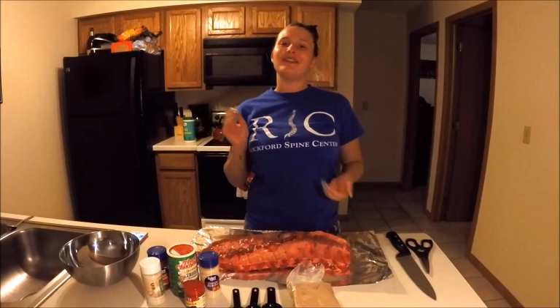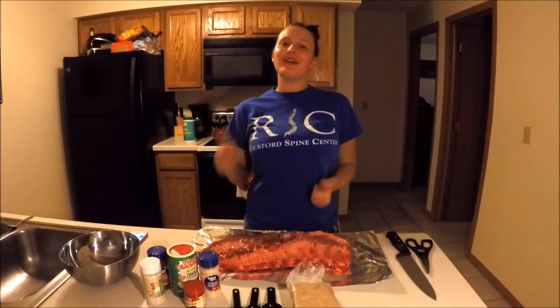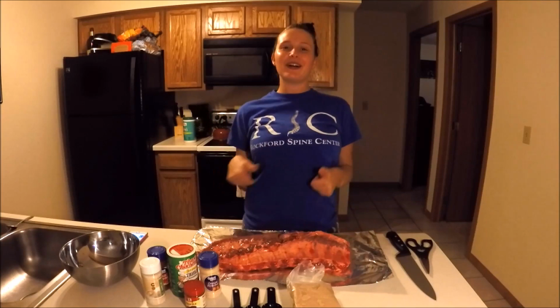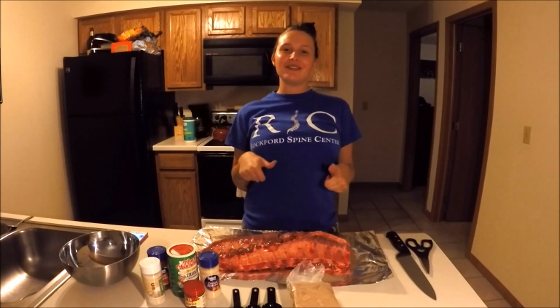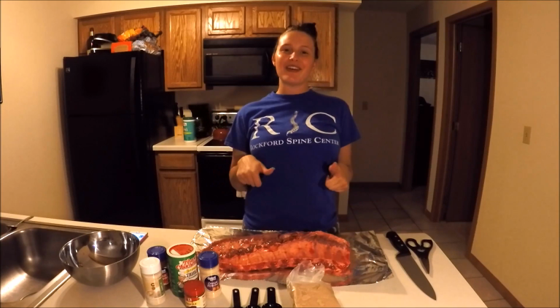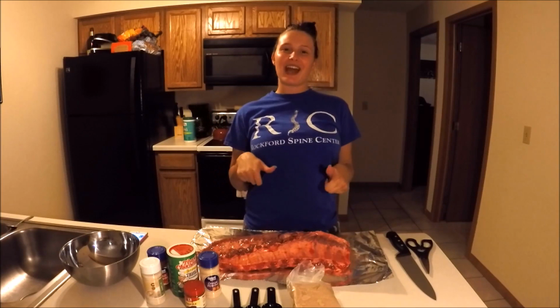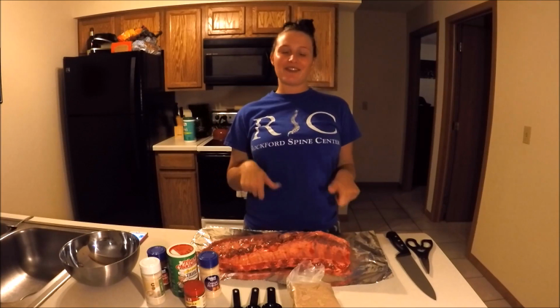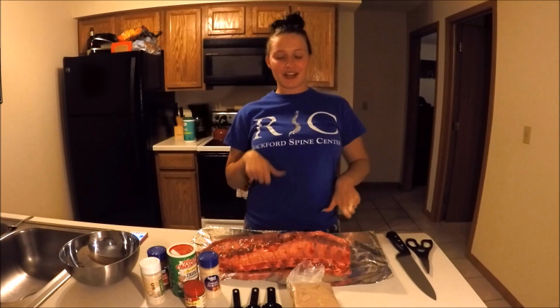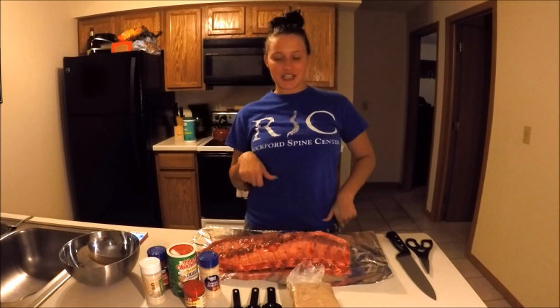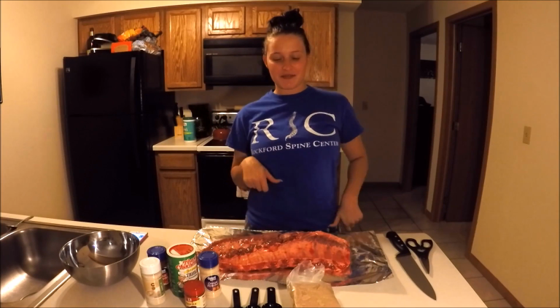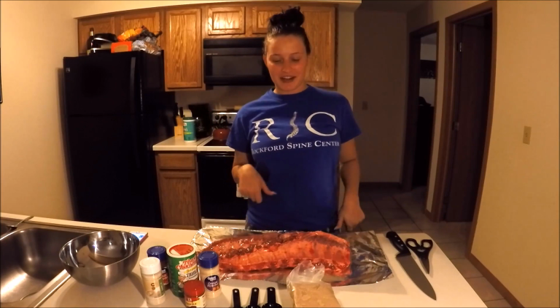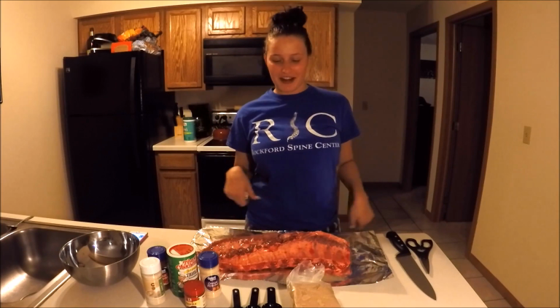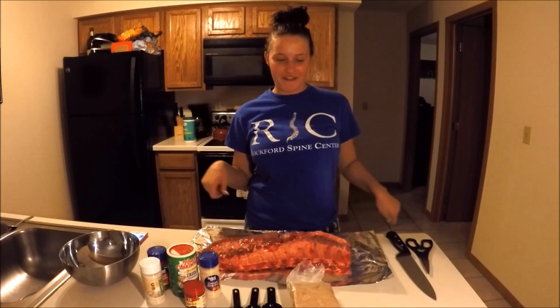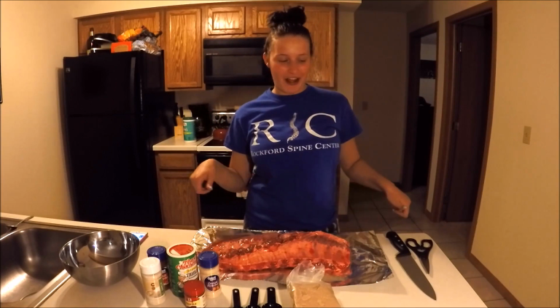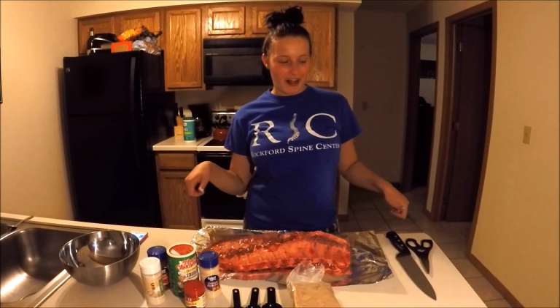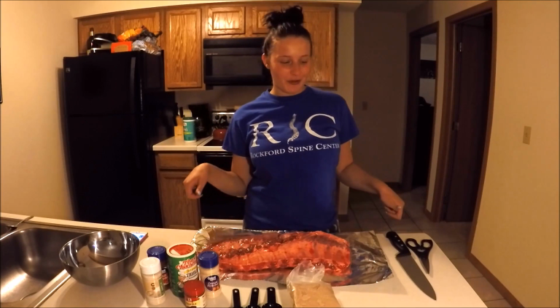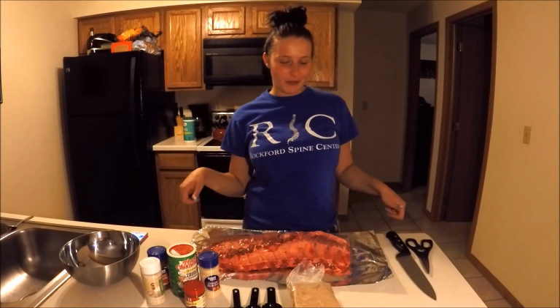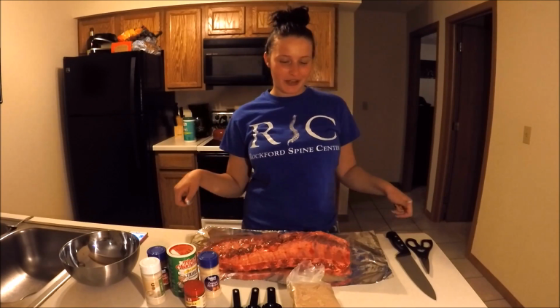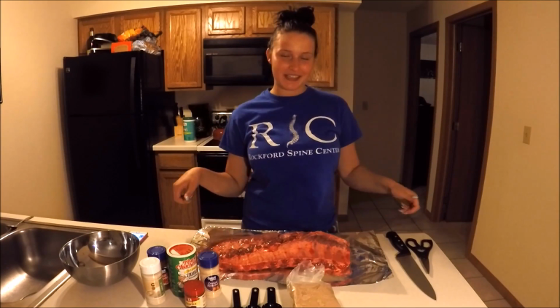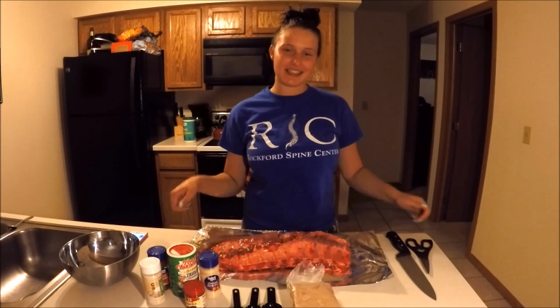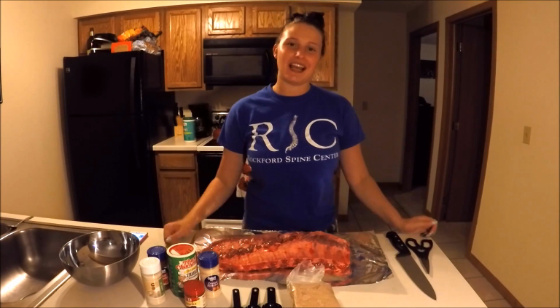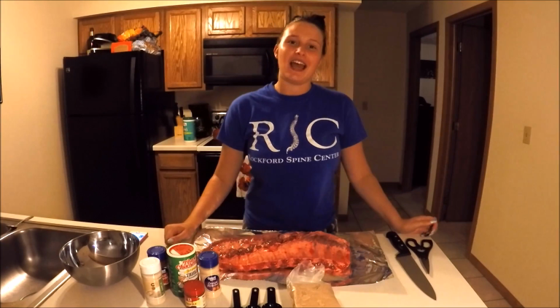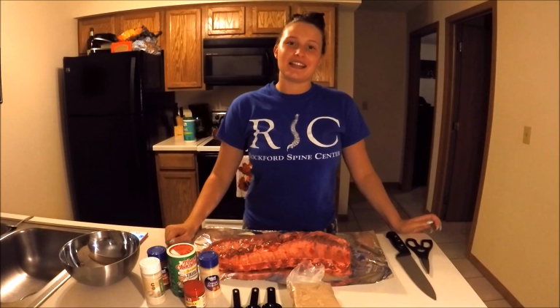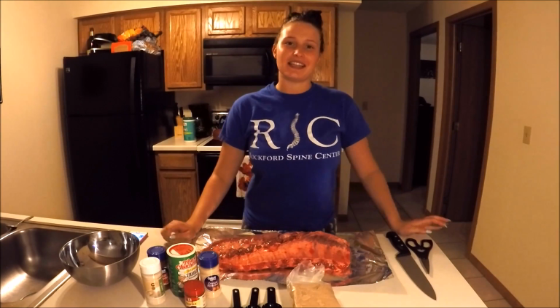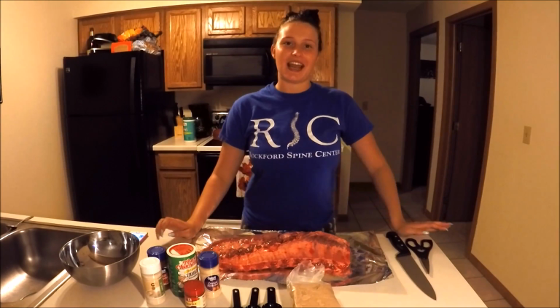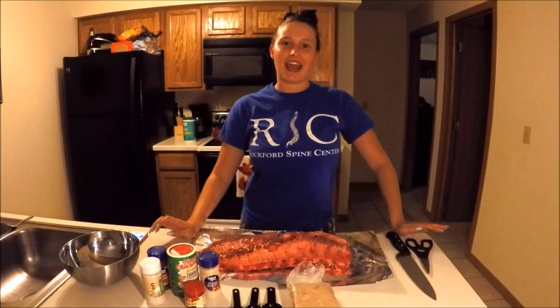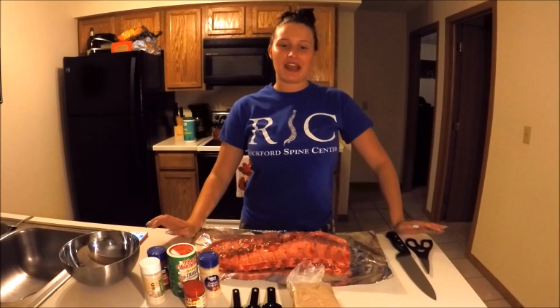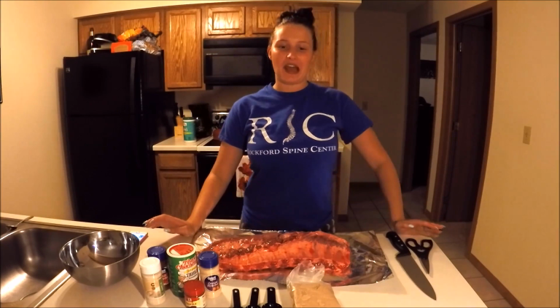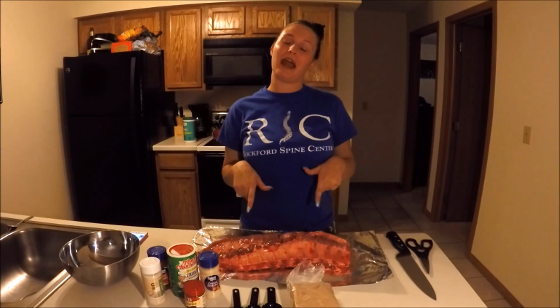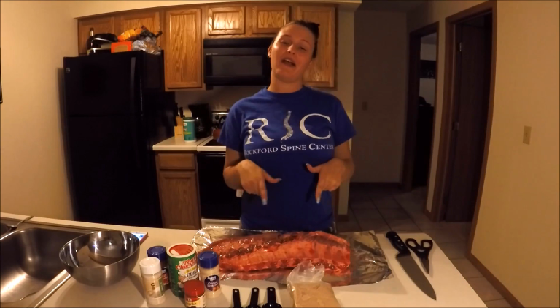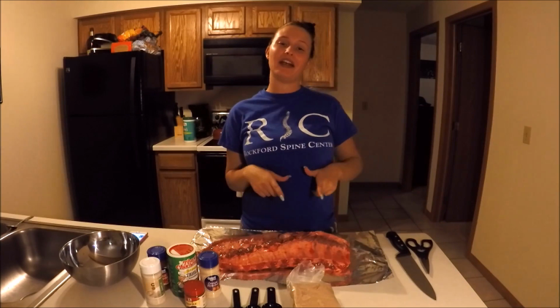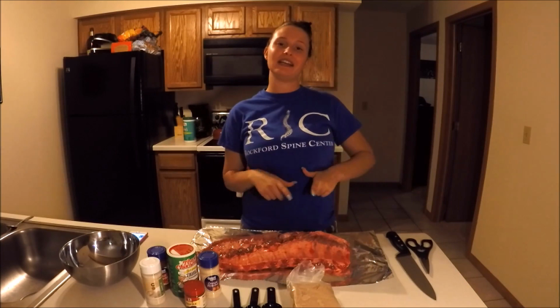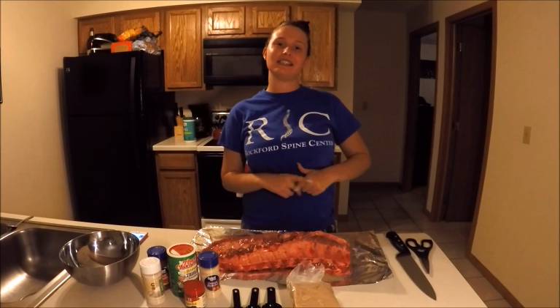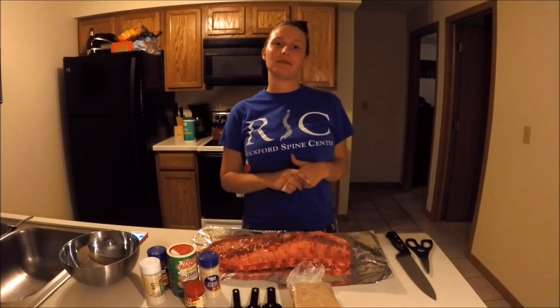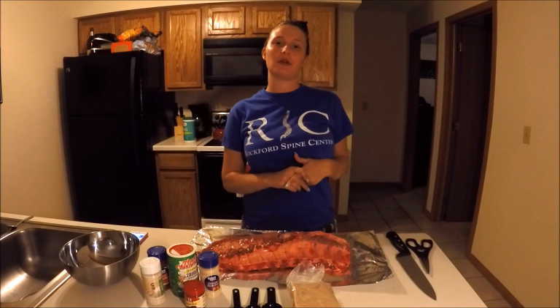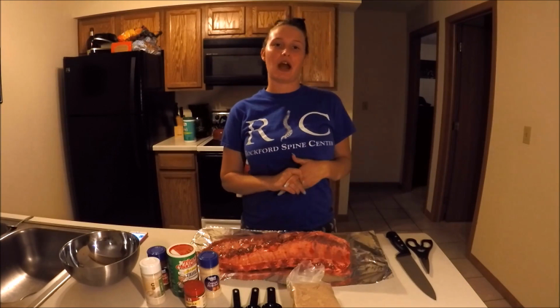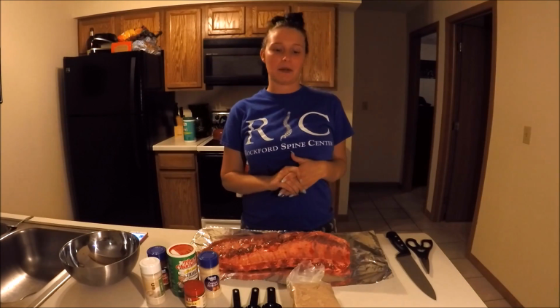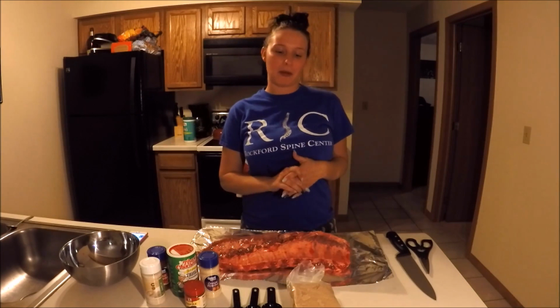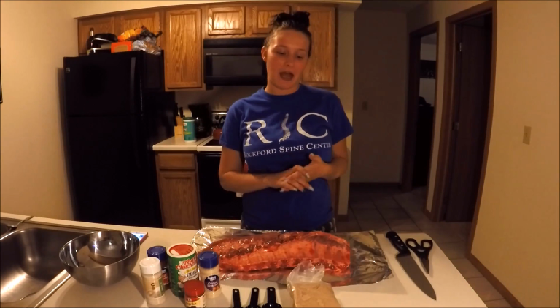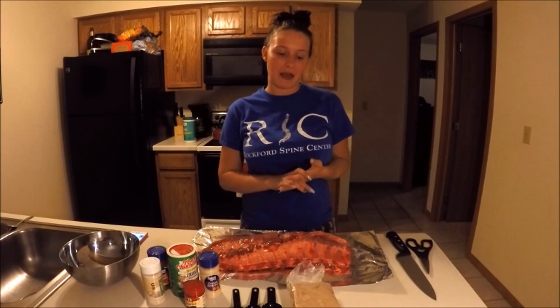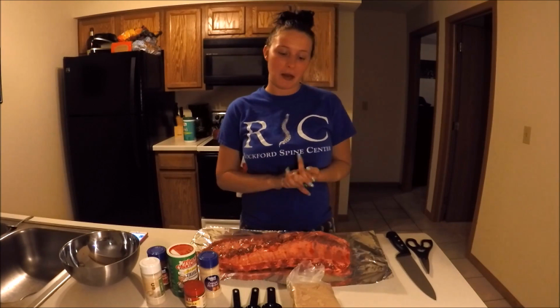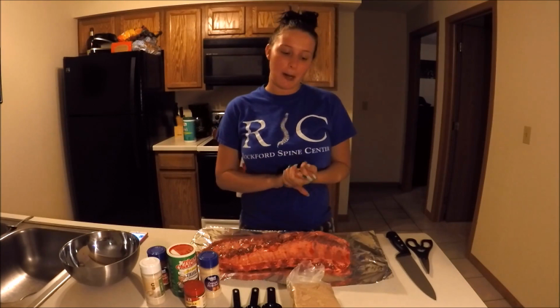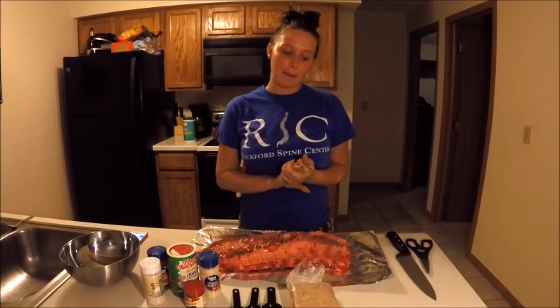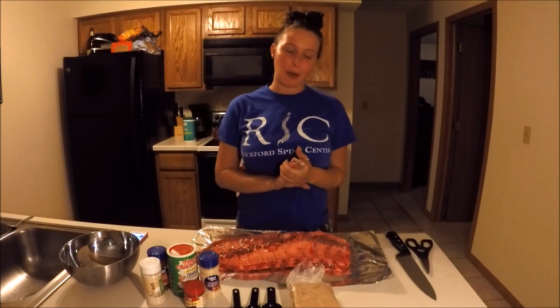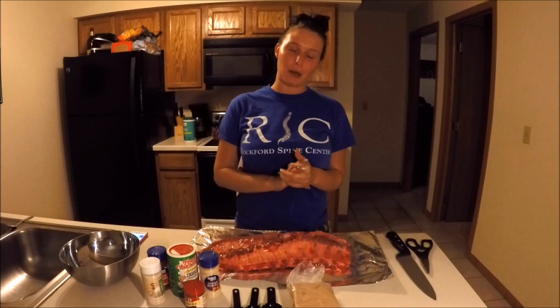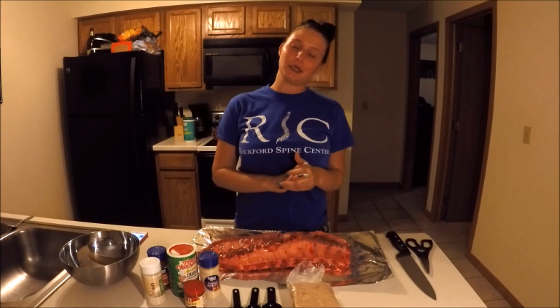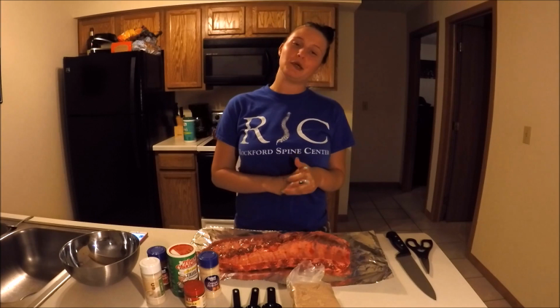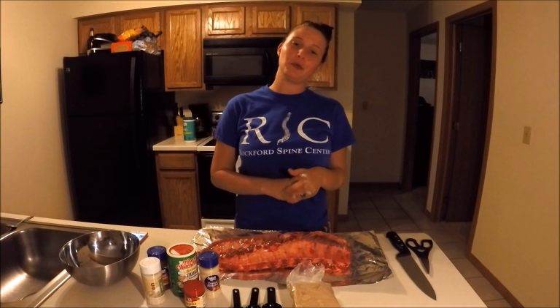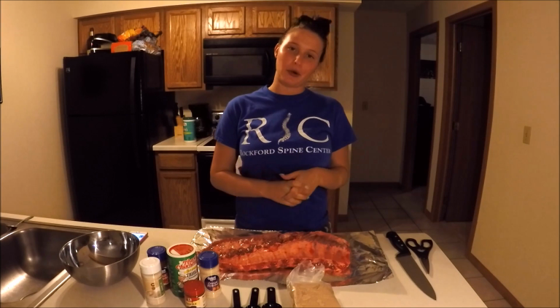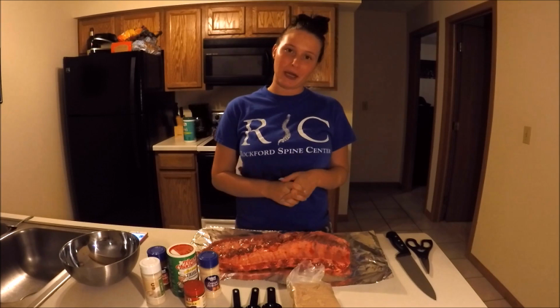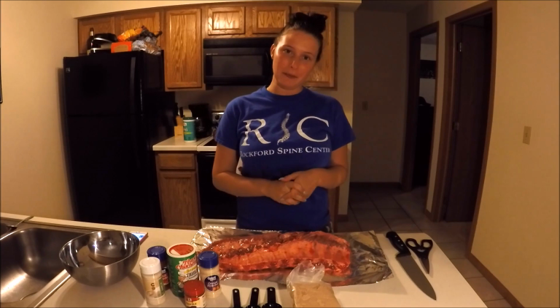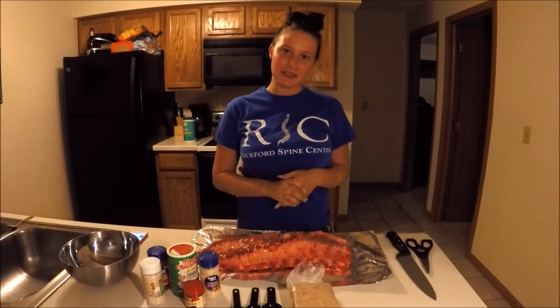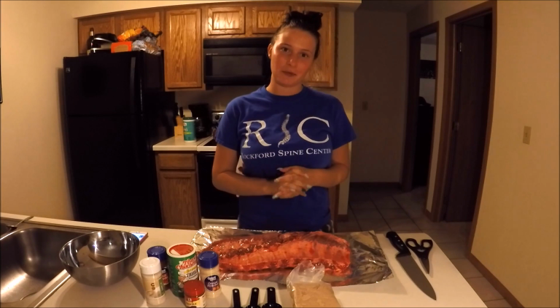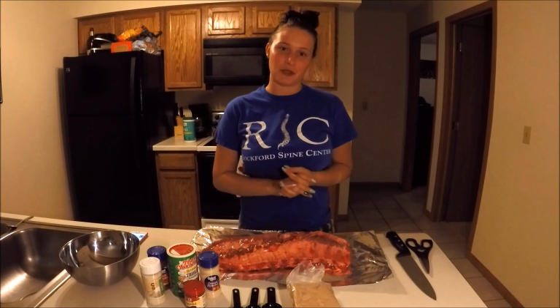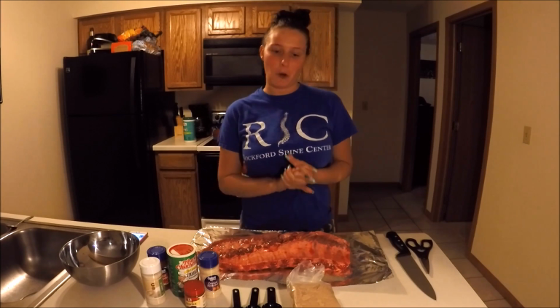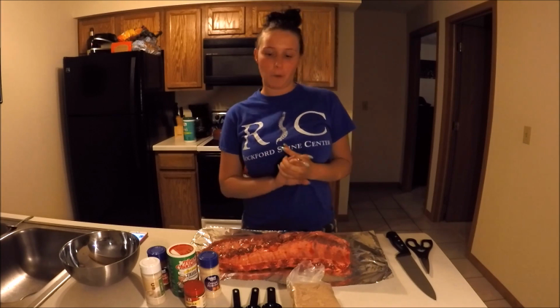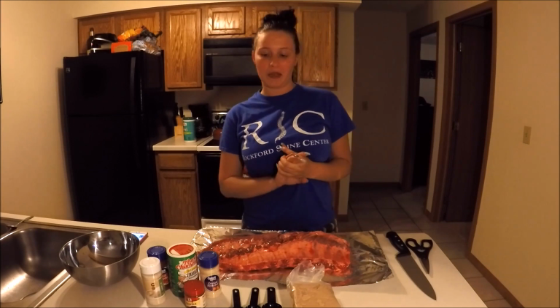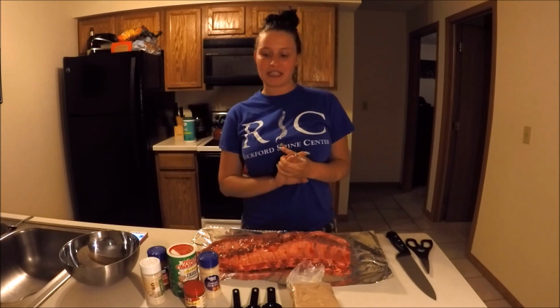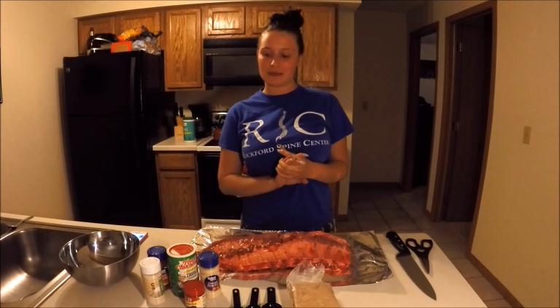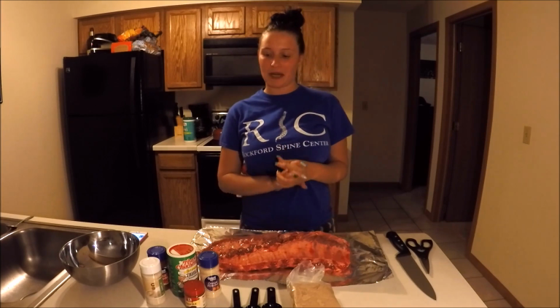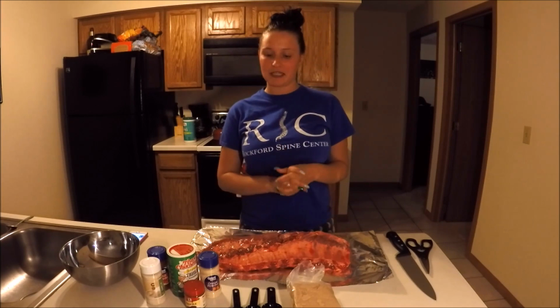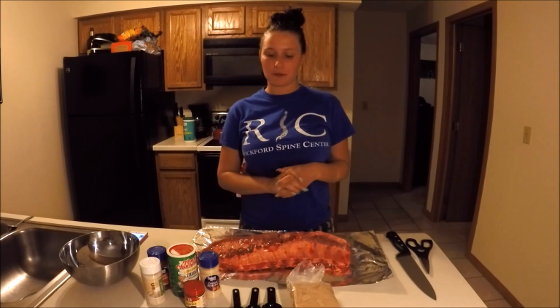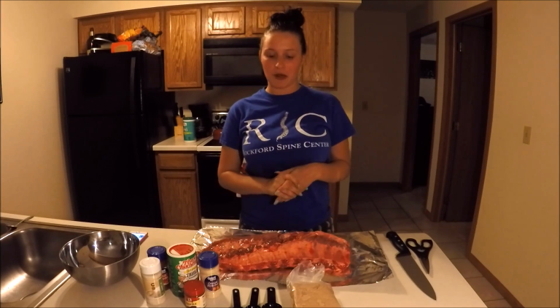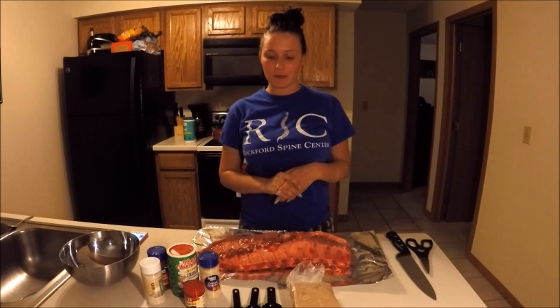Welcome back Munchie Monday followers. Today I'm pairing some crock pot barbecue ribs with a homemade spice rub.